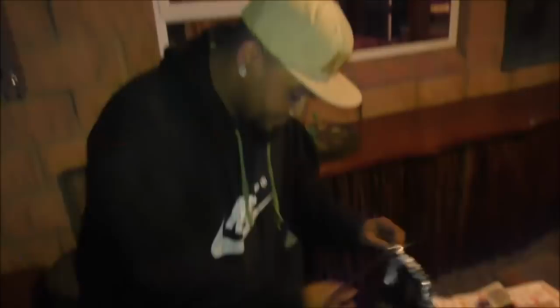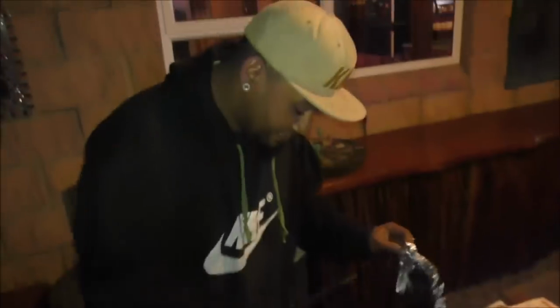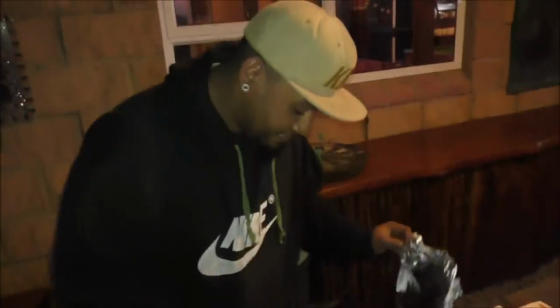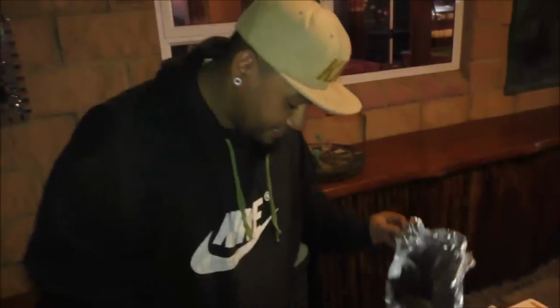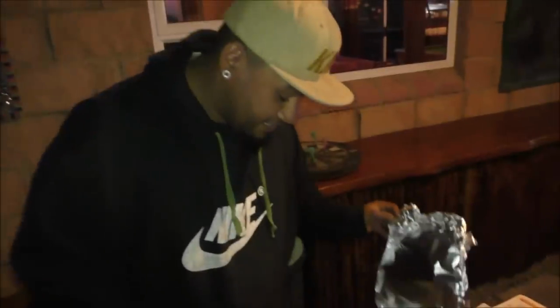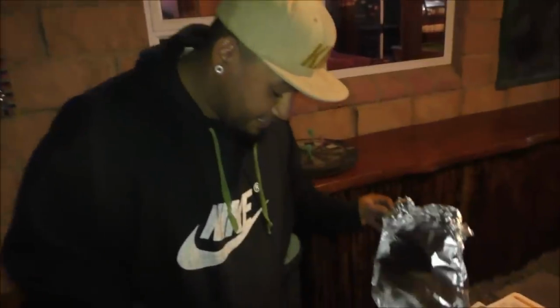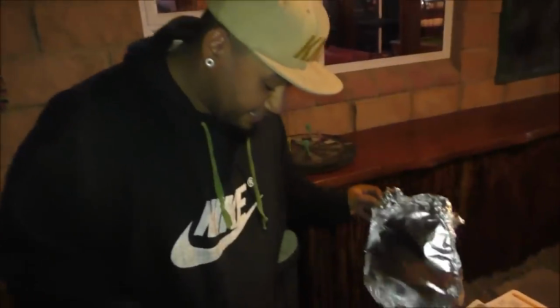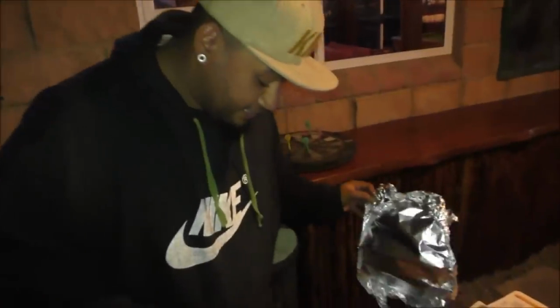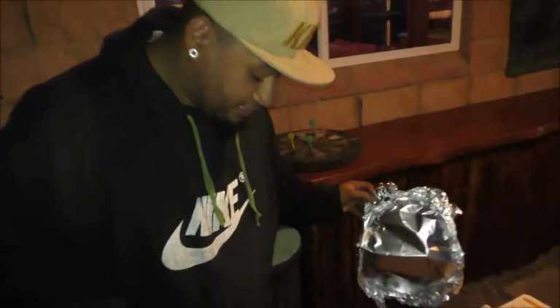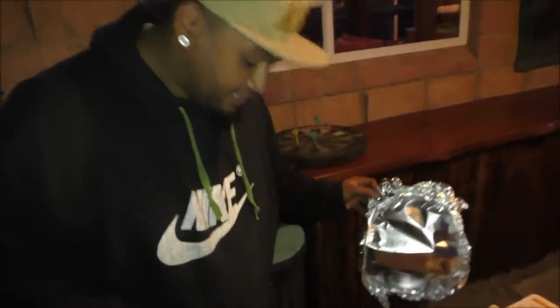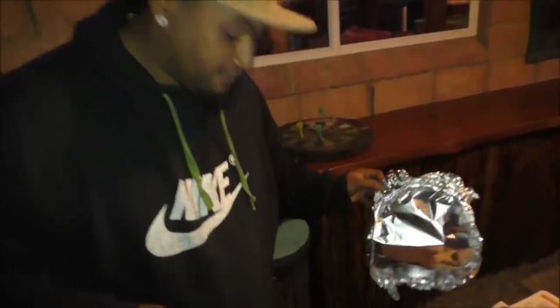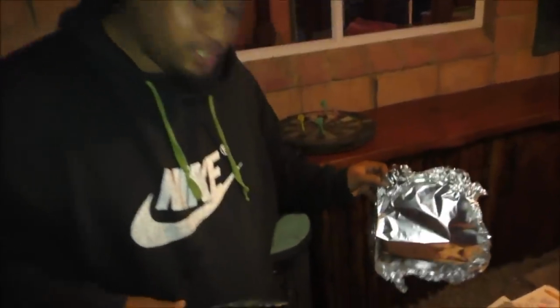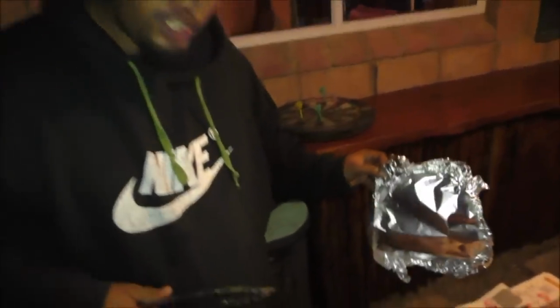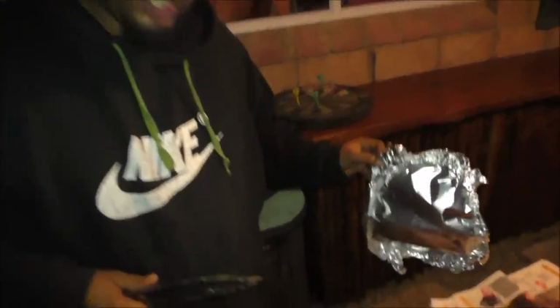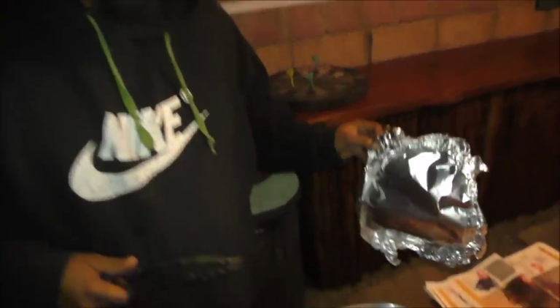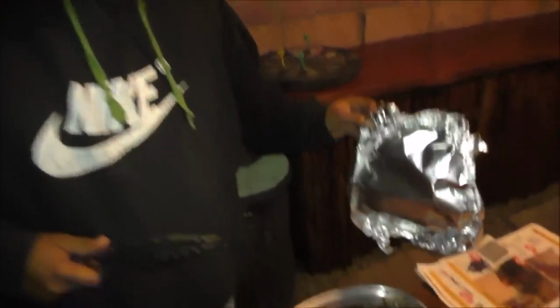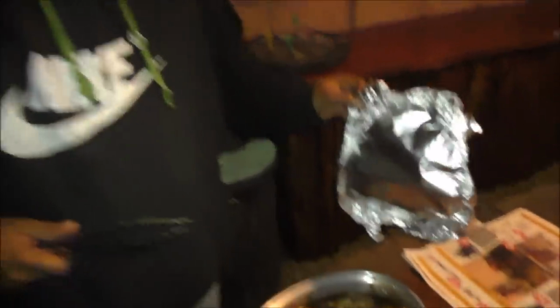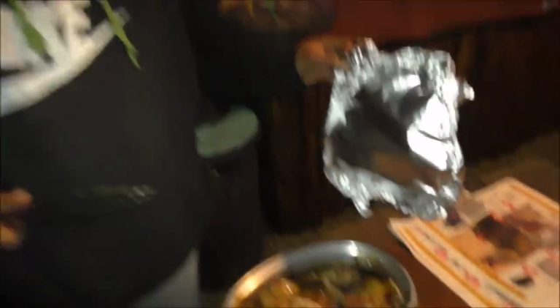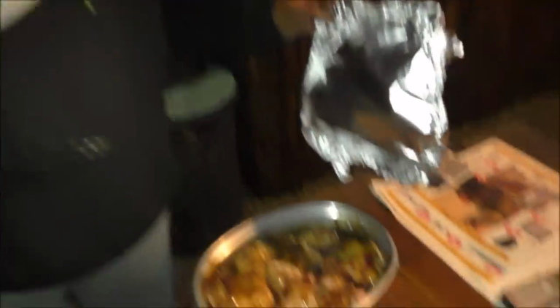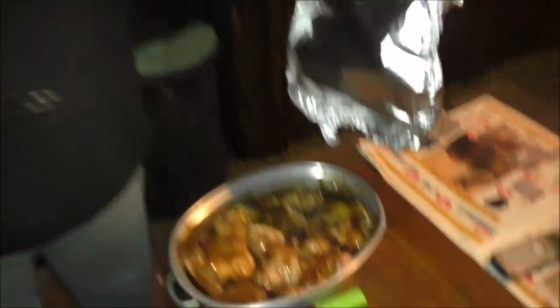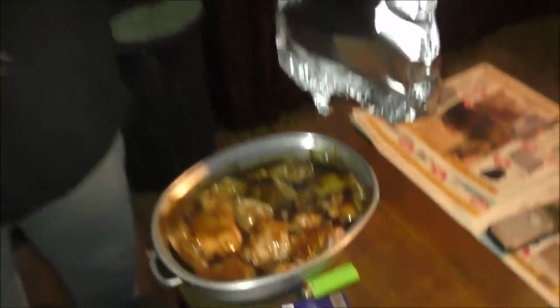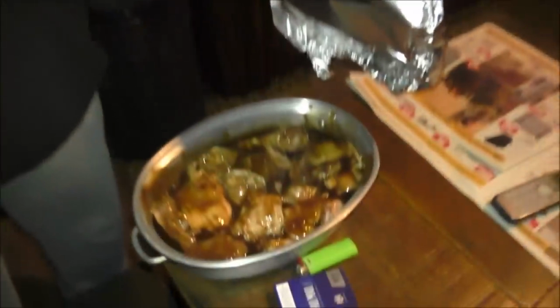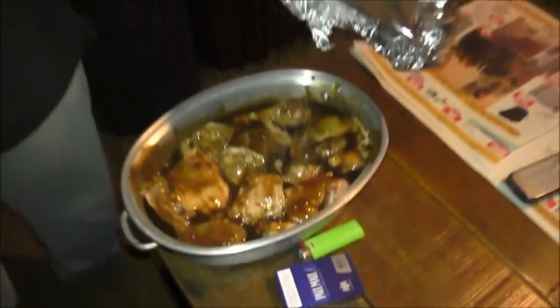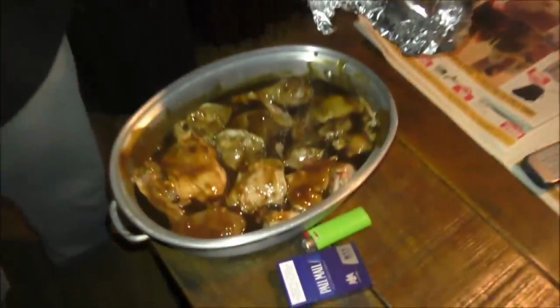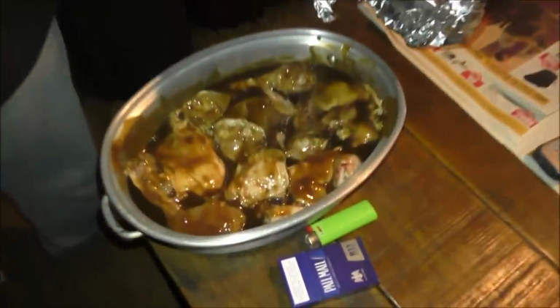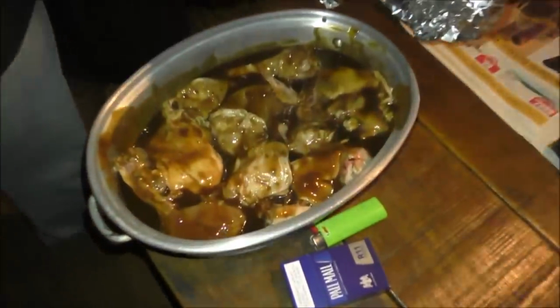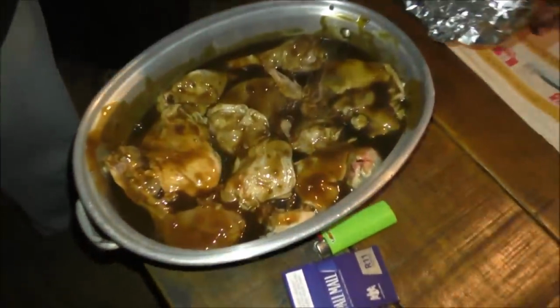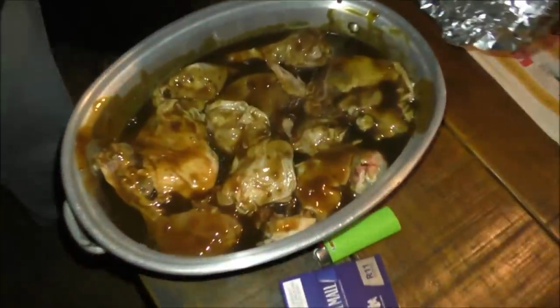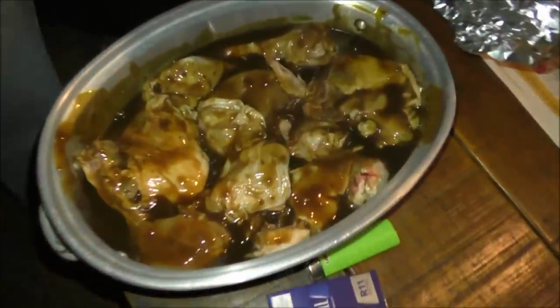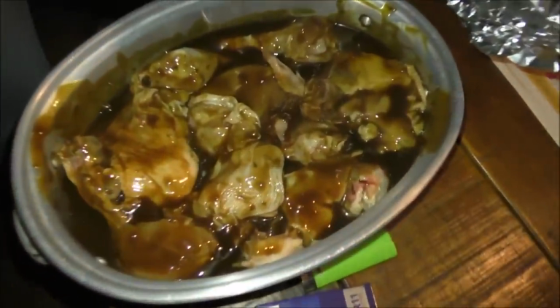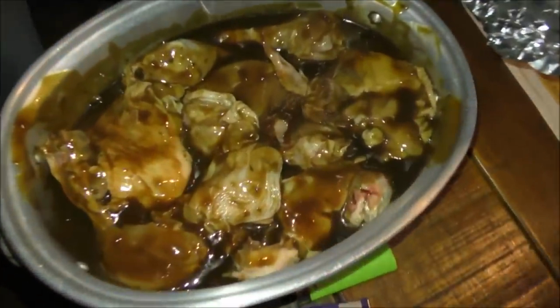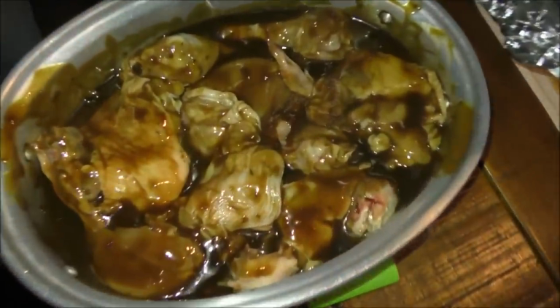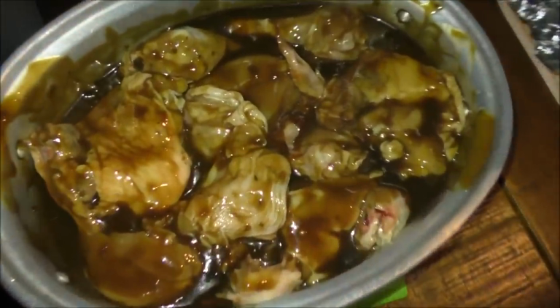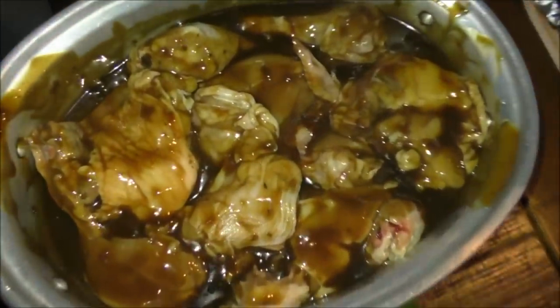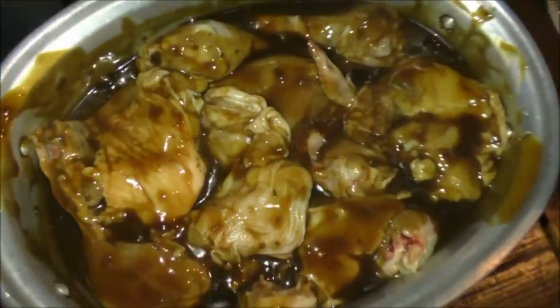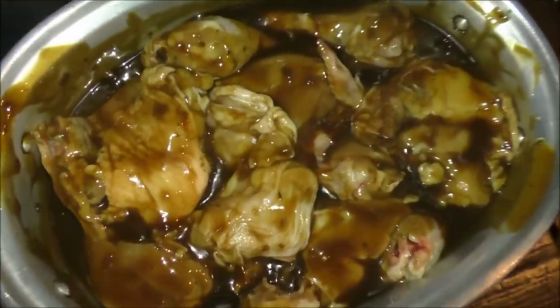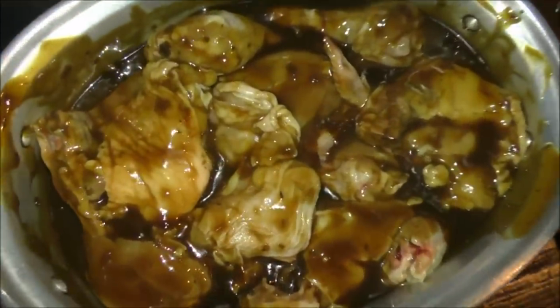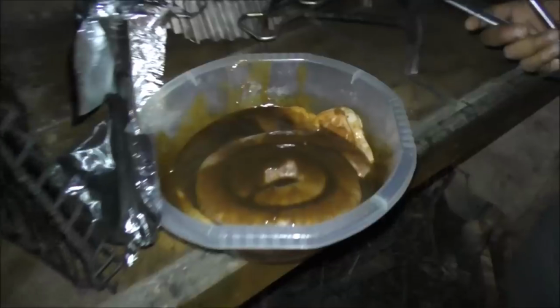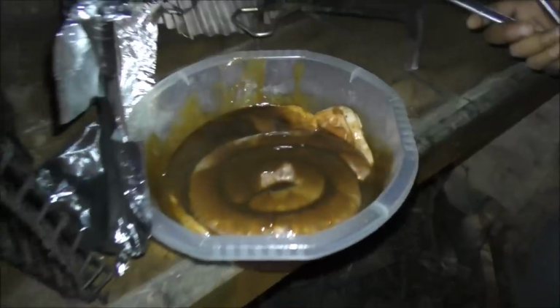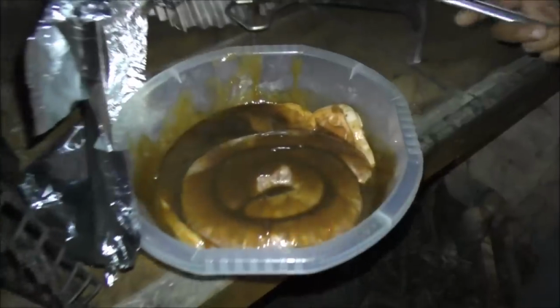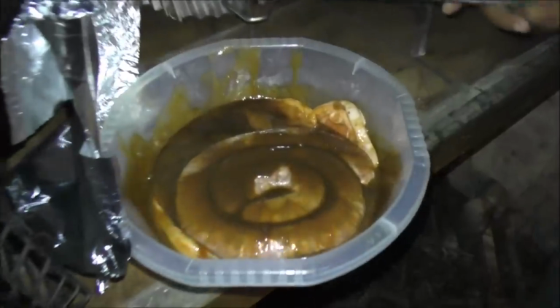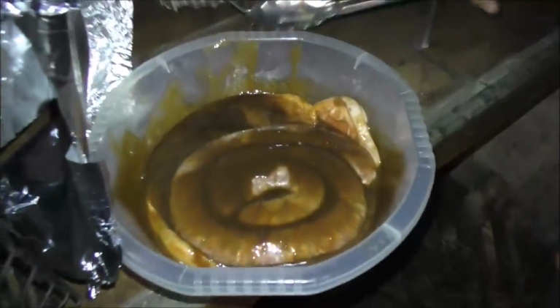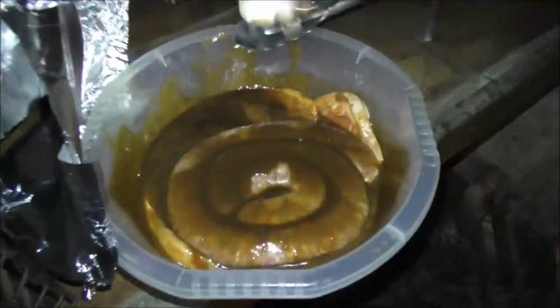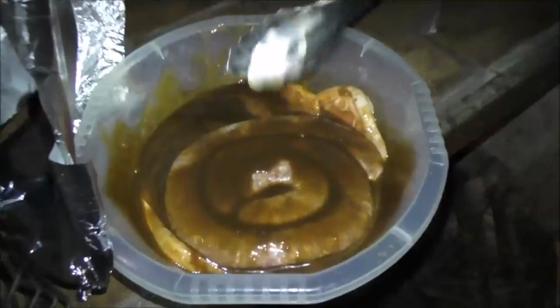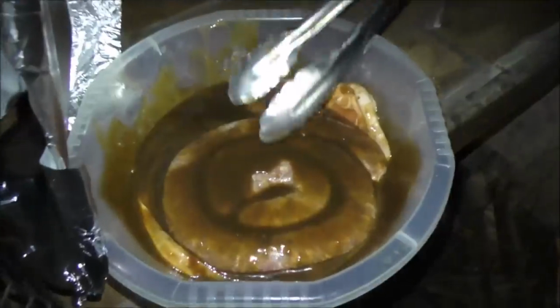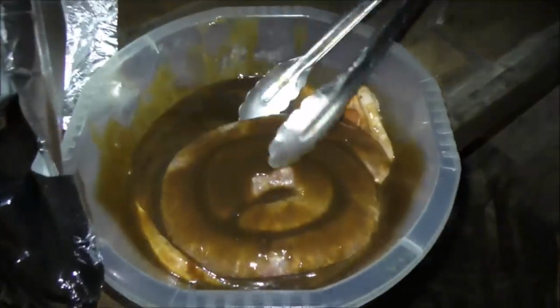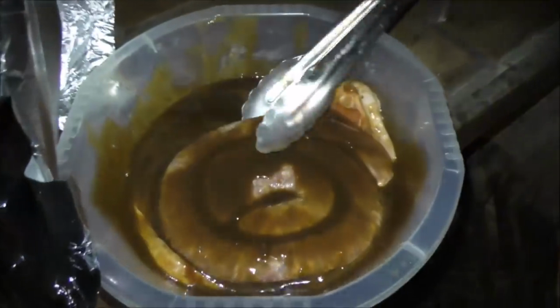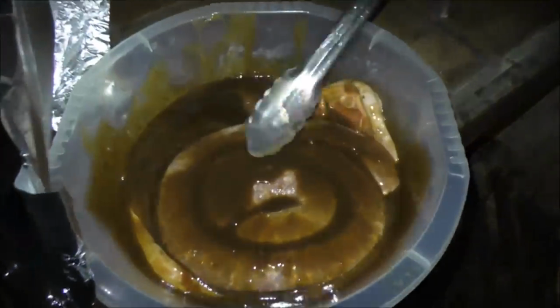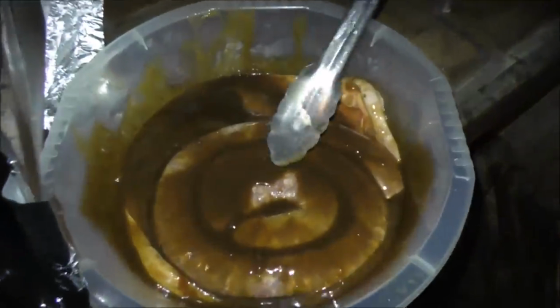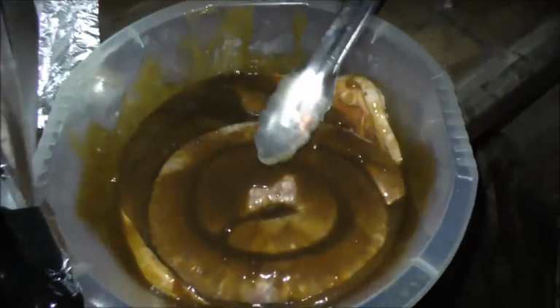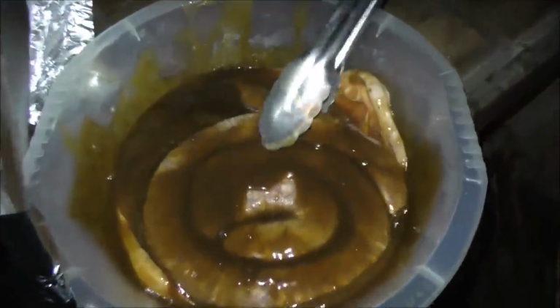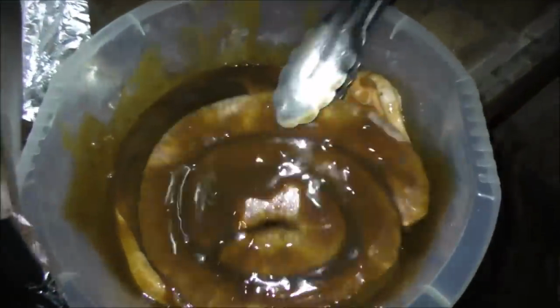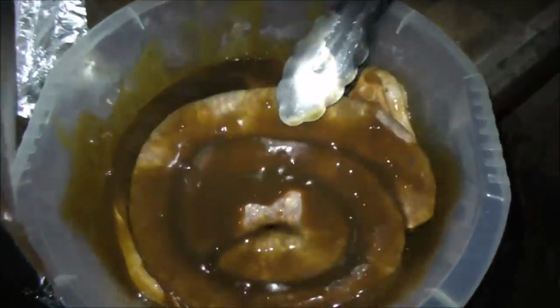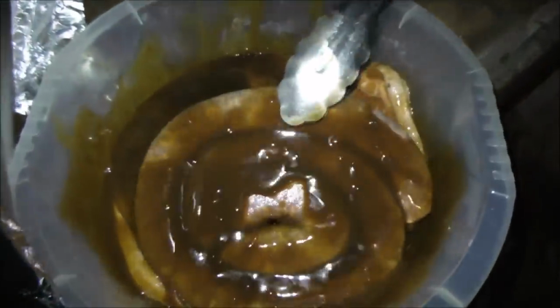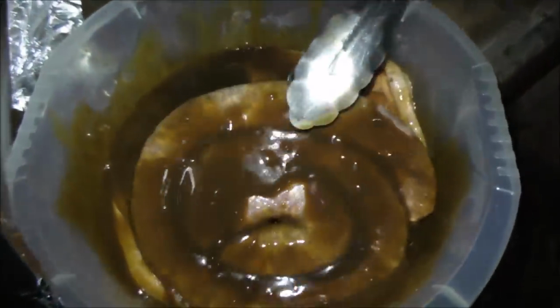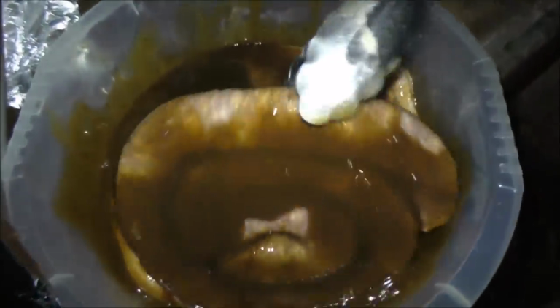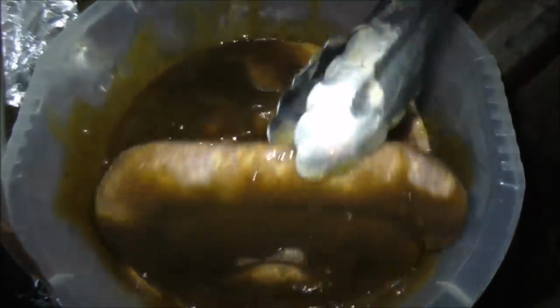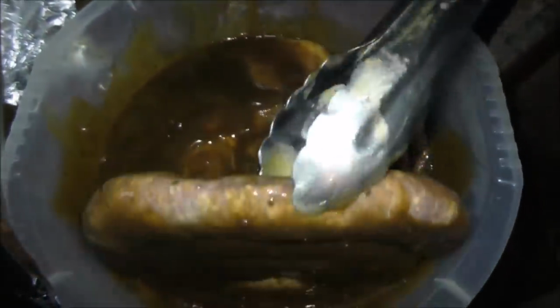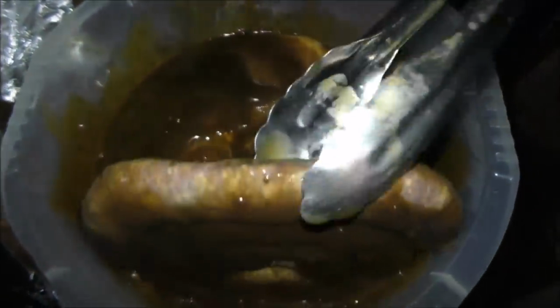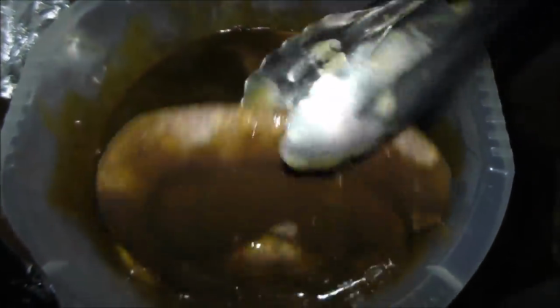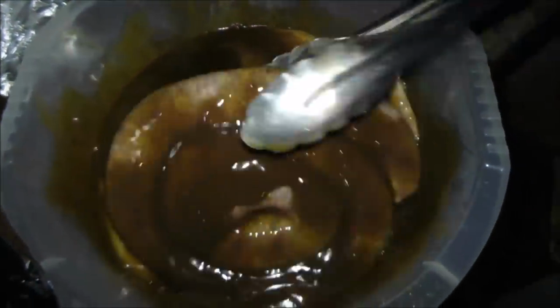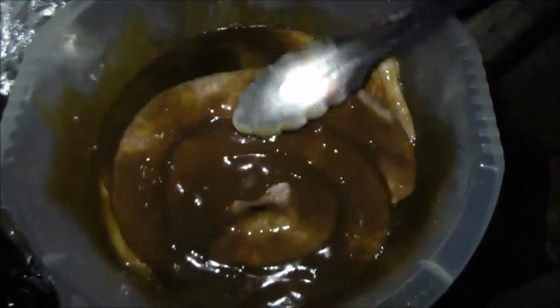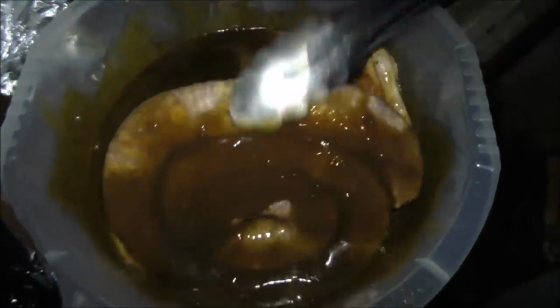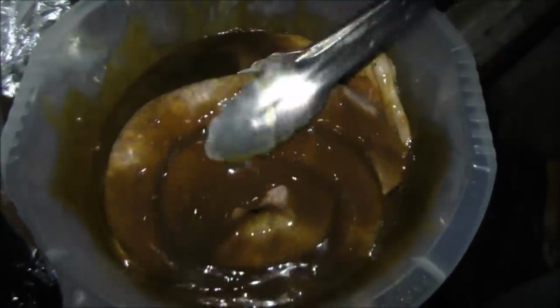What do we got here? Got some good chicken. Look at that. What's this? And sausage as well. Oh man, that looks so good.